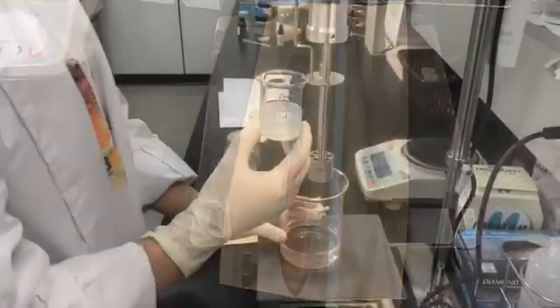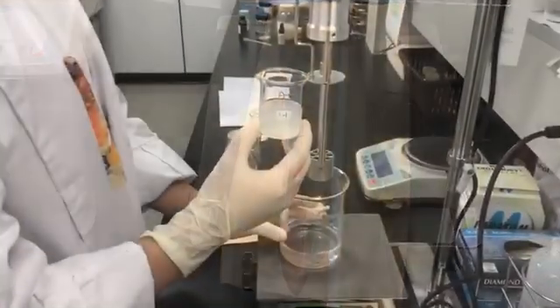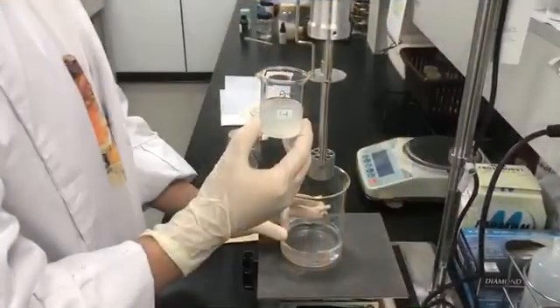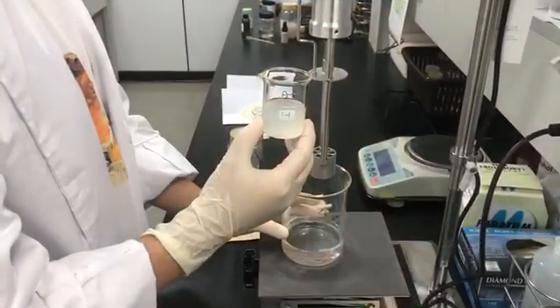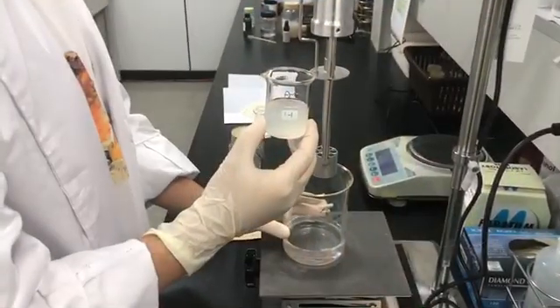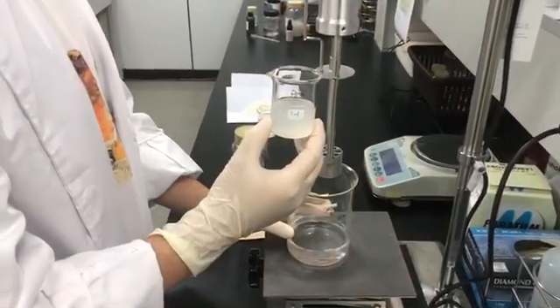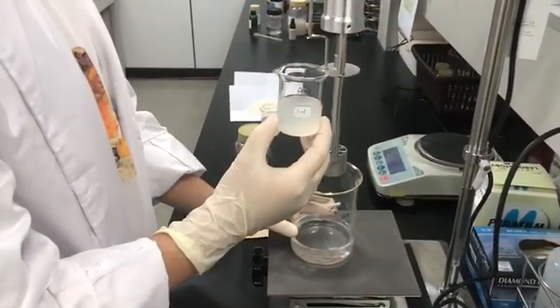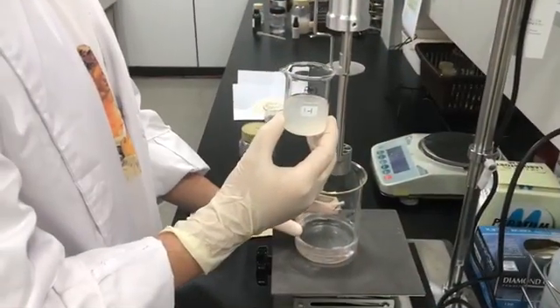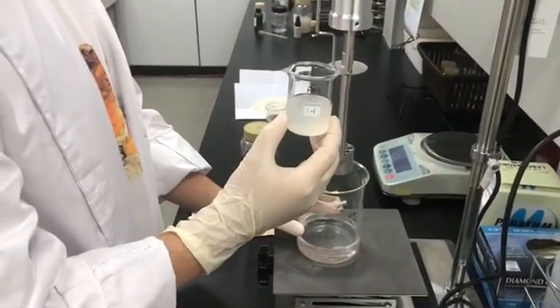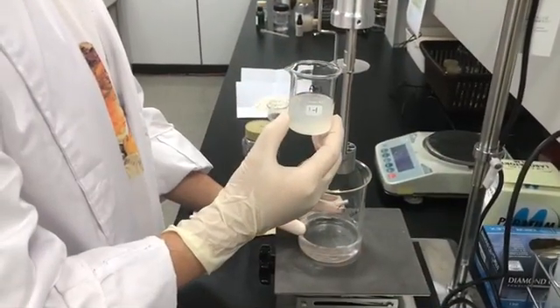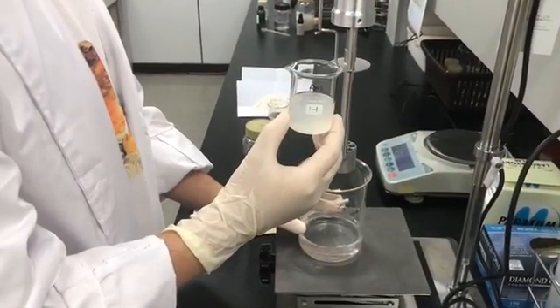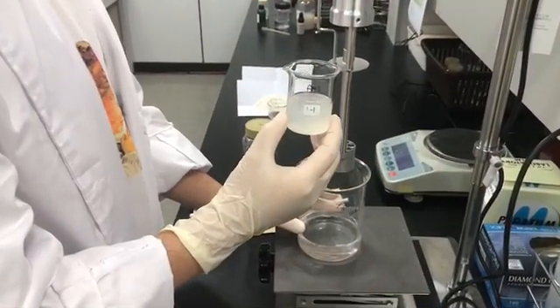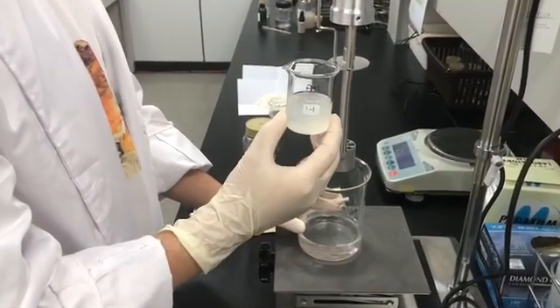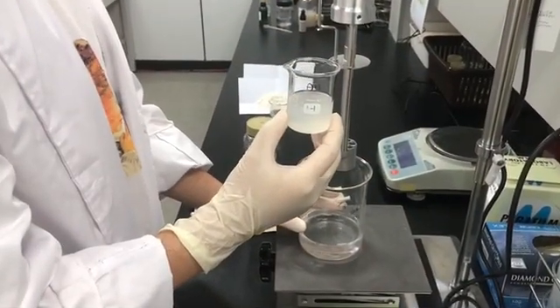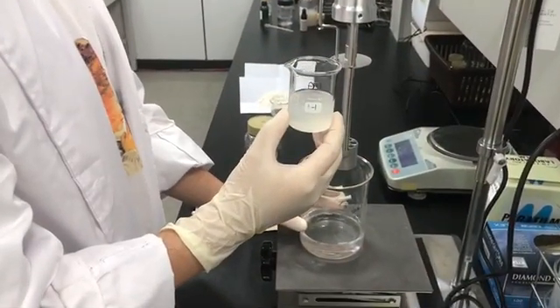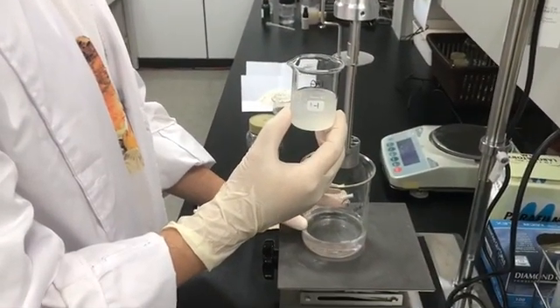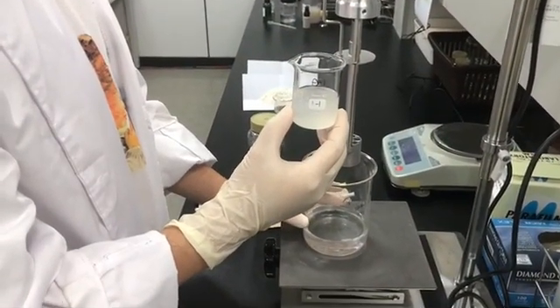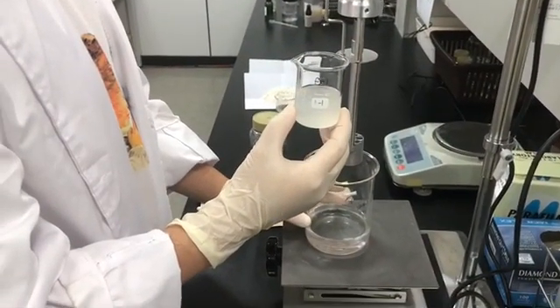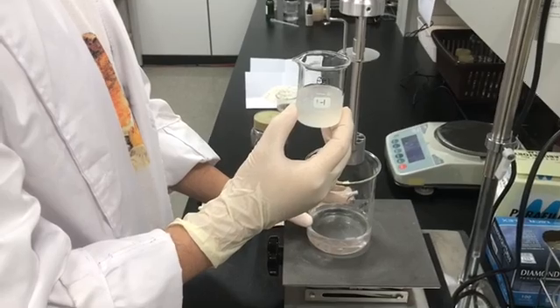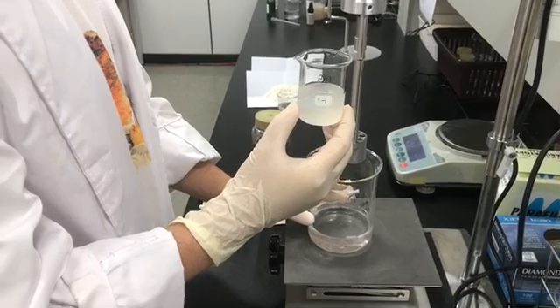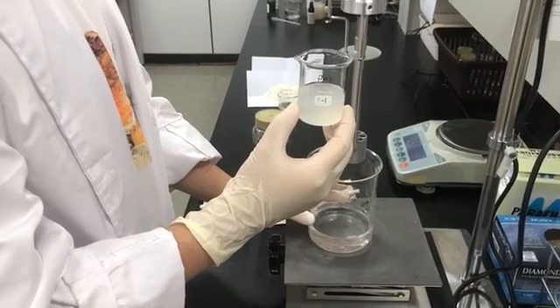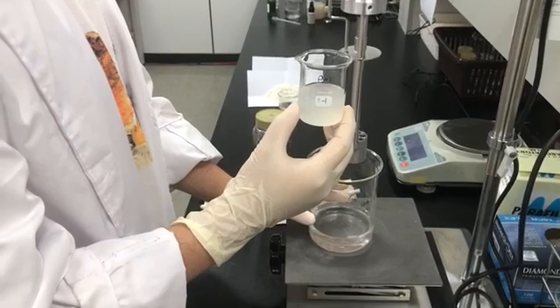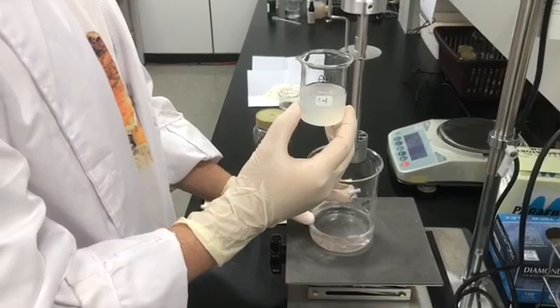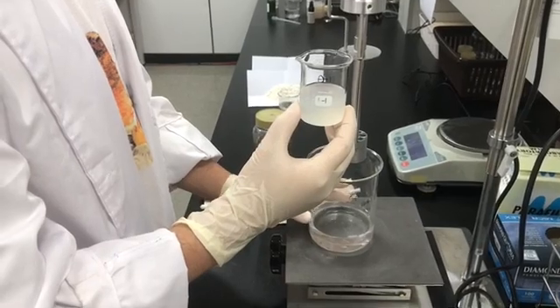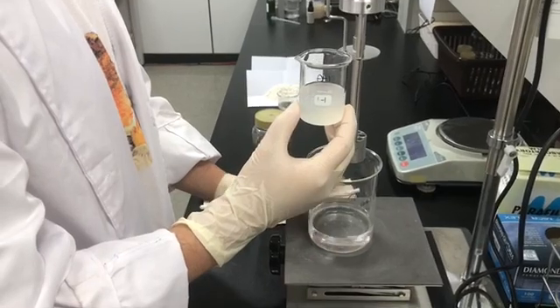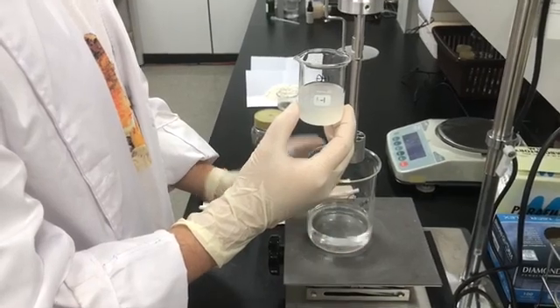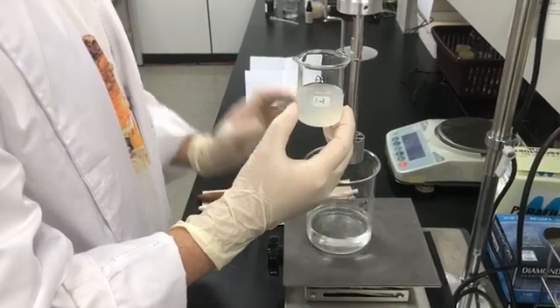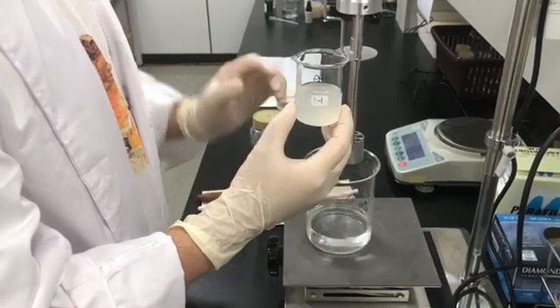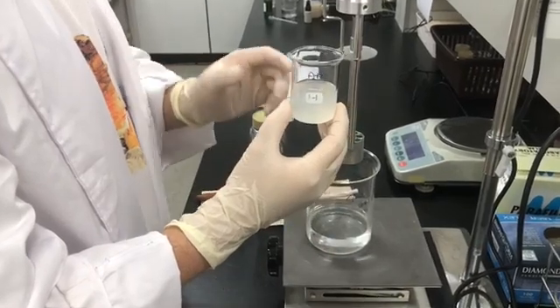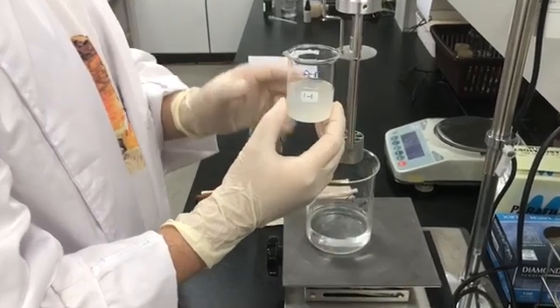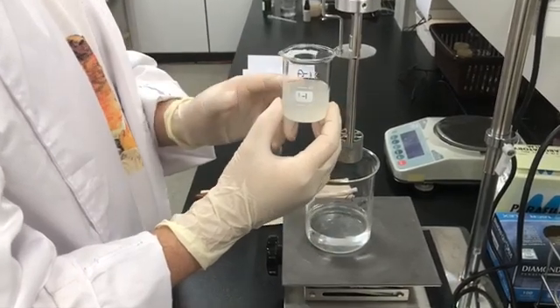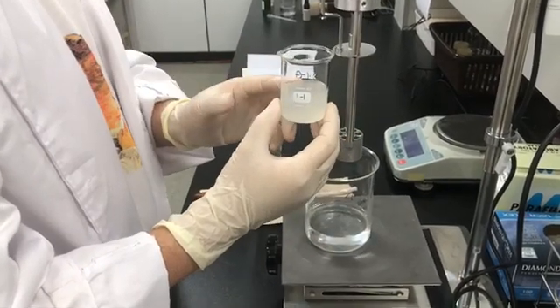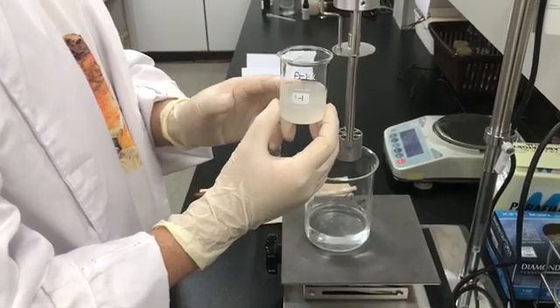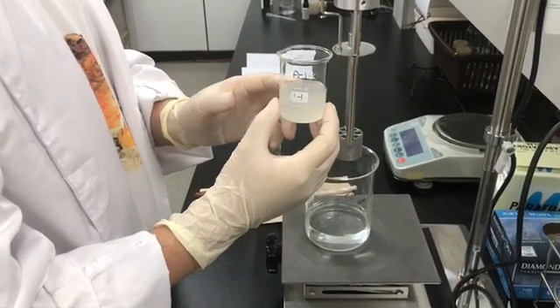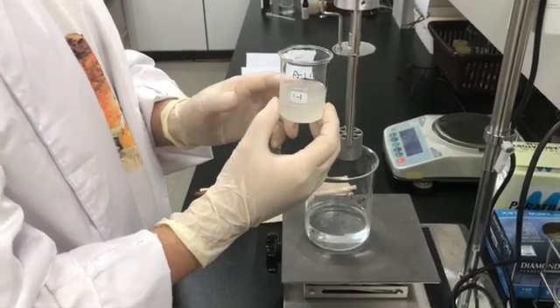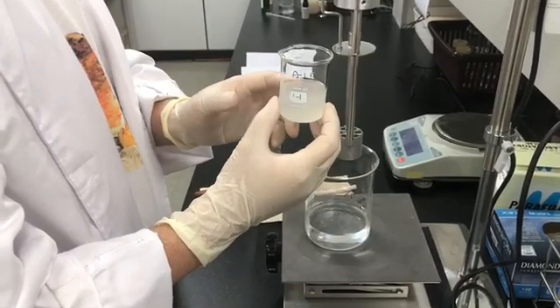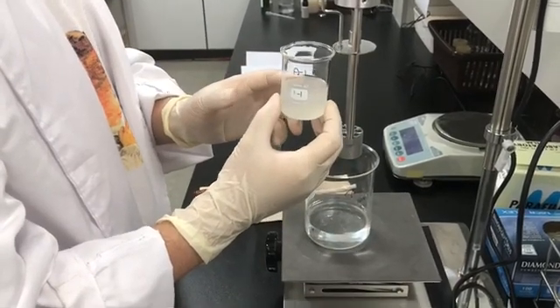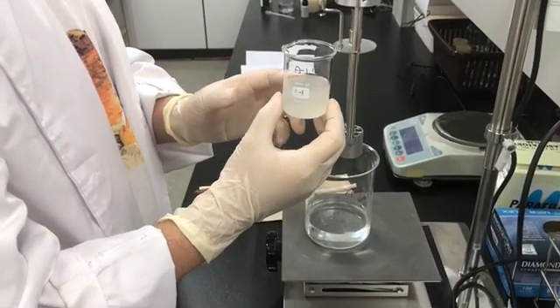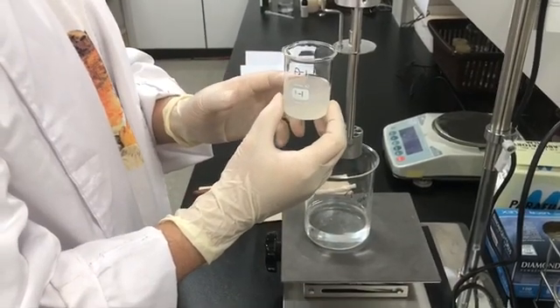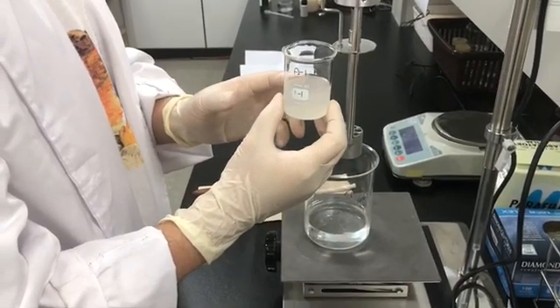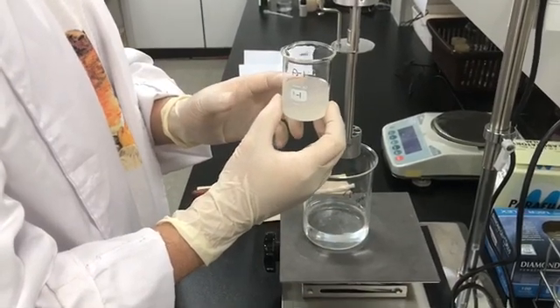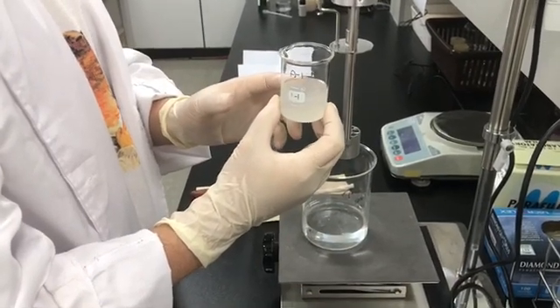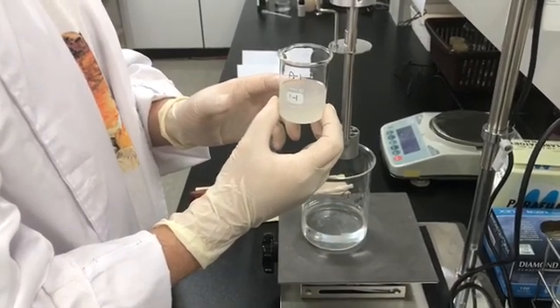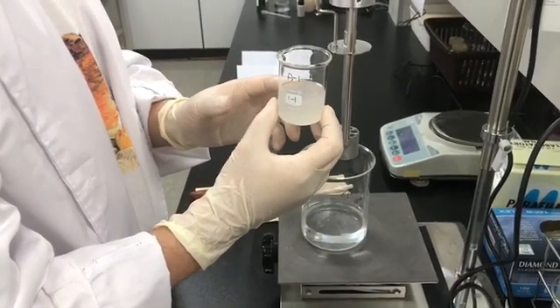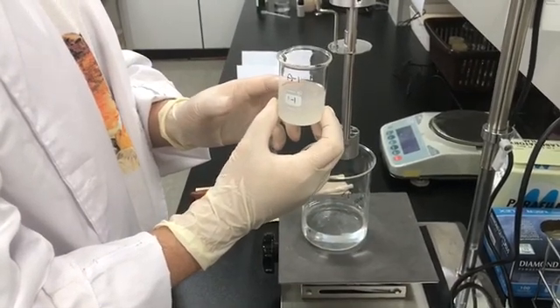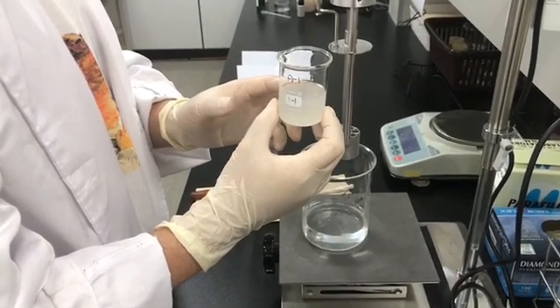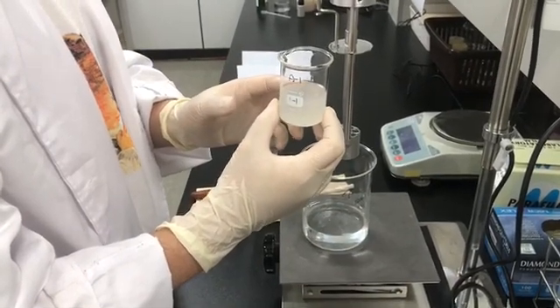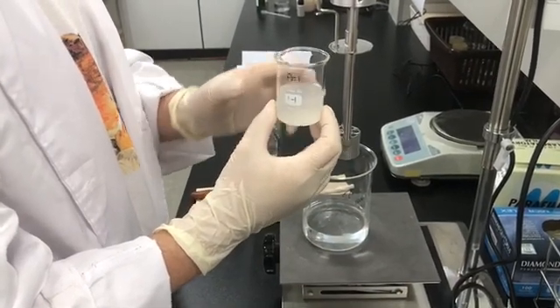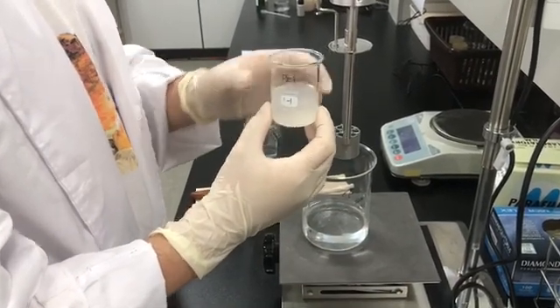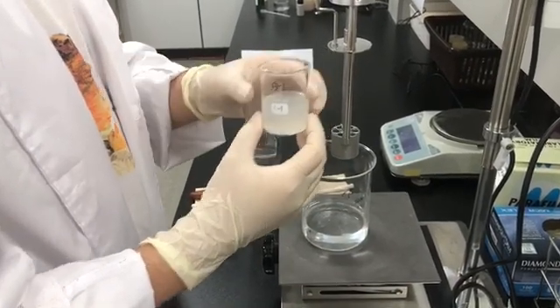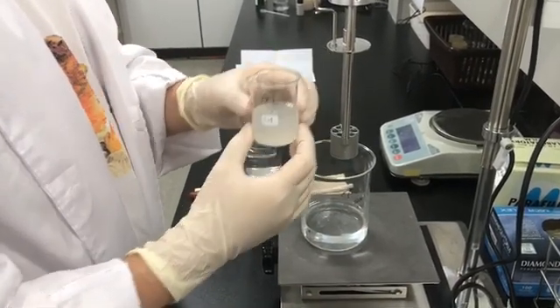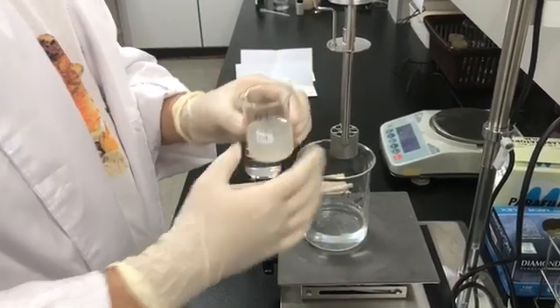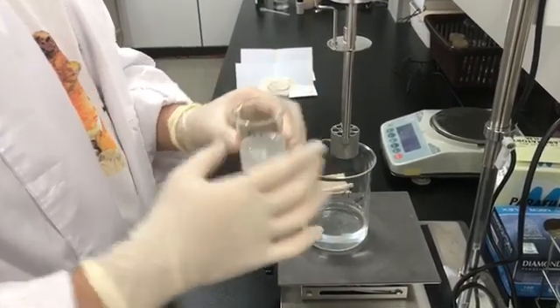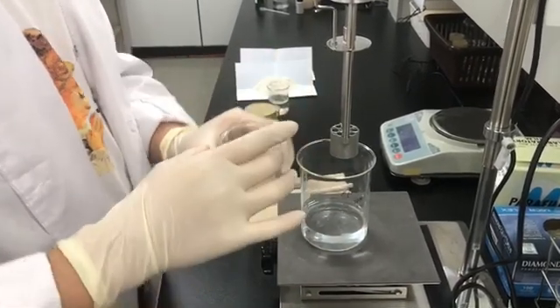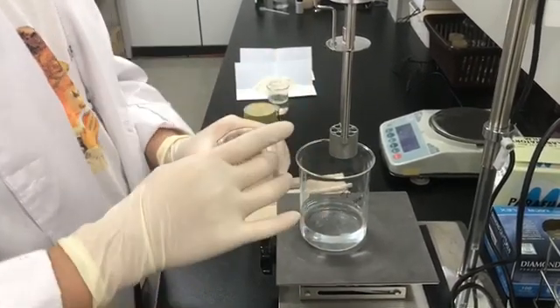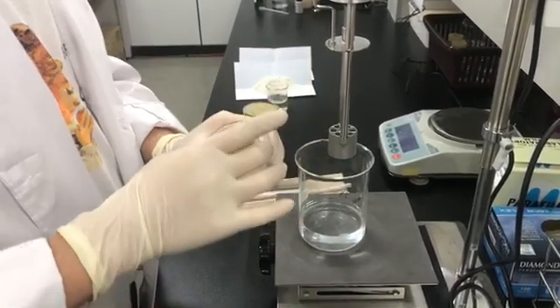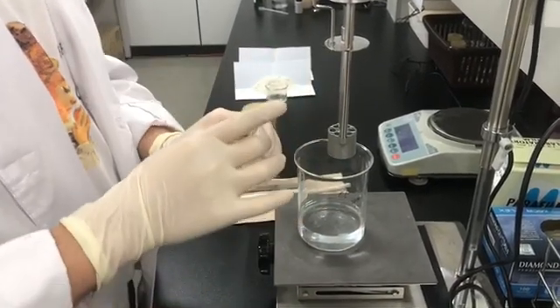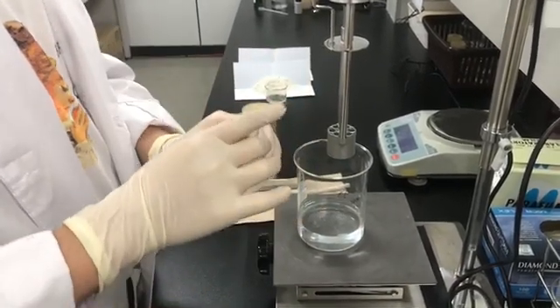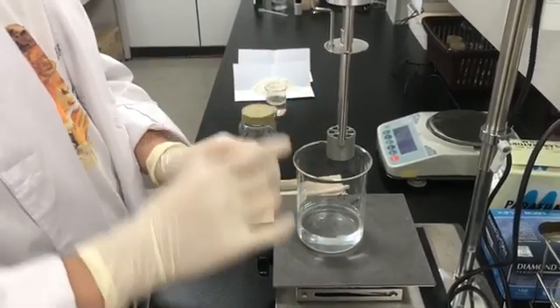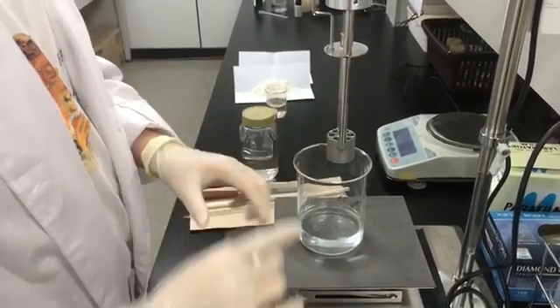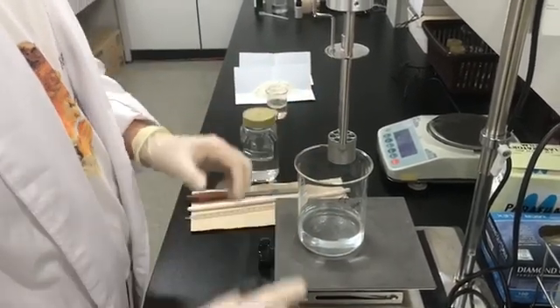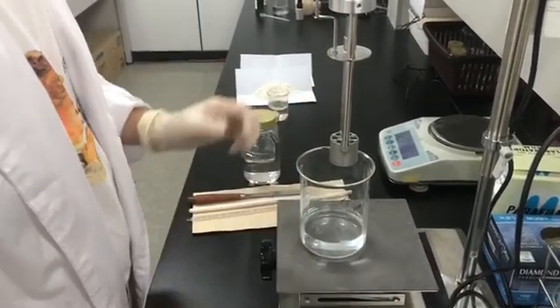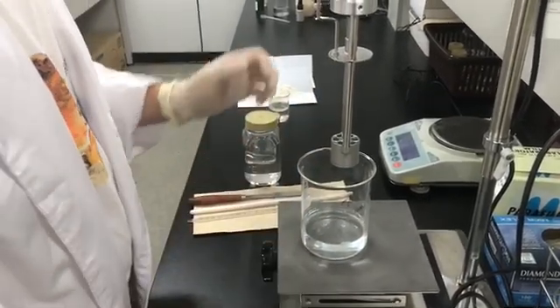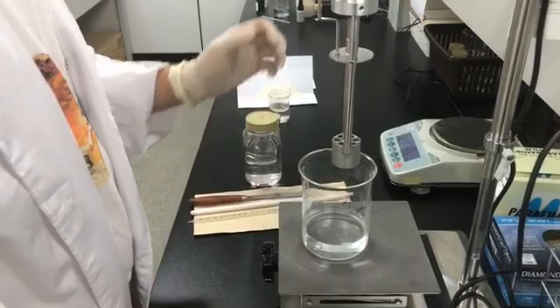First, adding A-1 into A at around 2,000 rpm for 2 minutes.